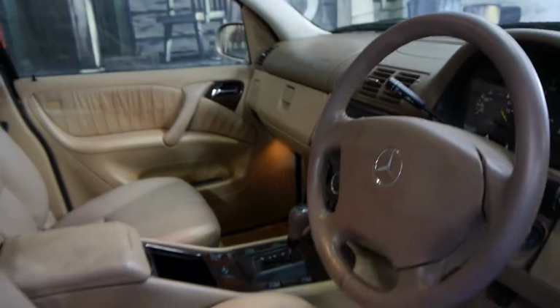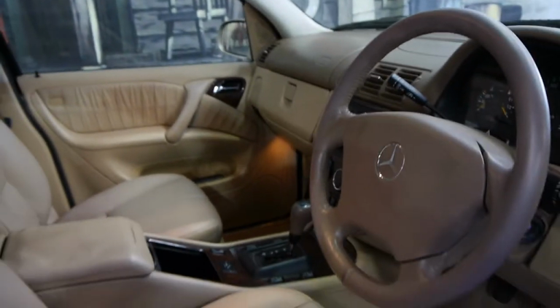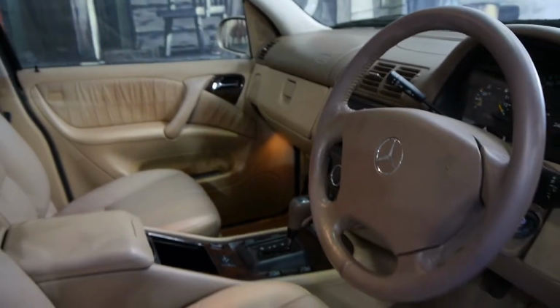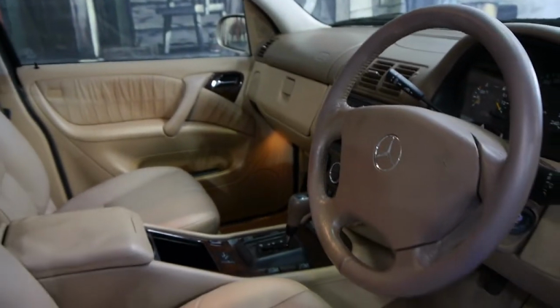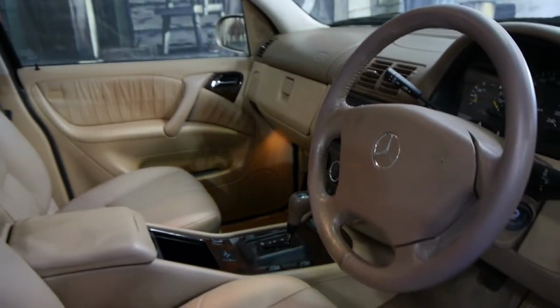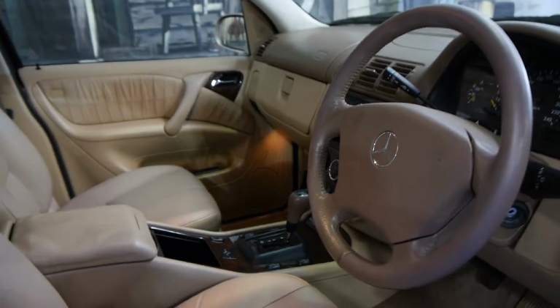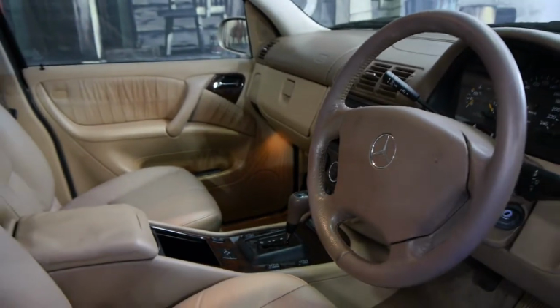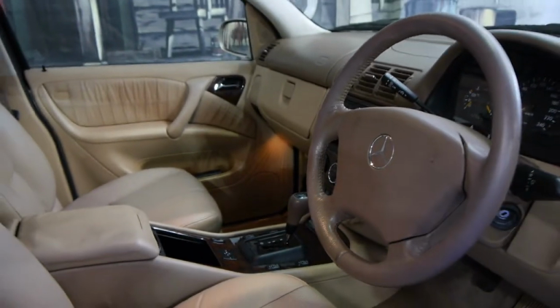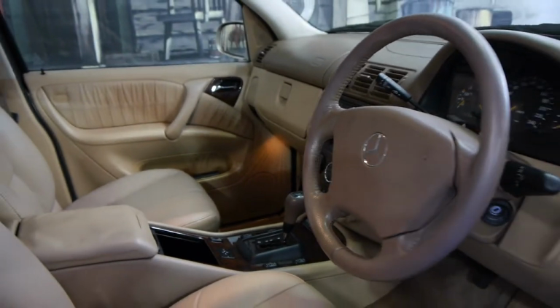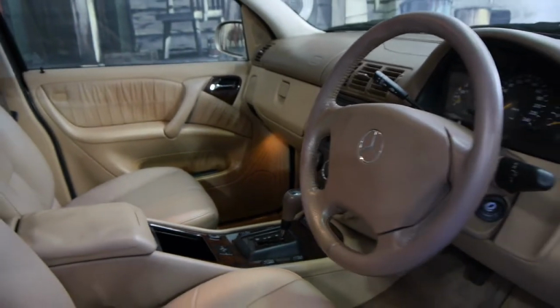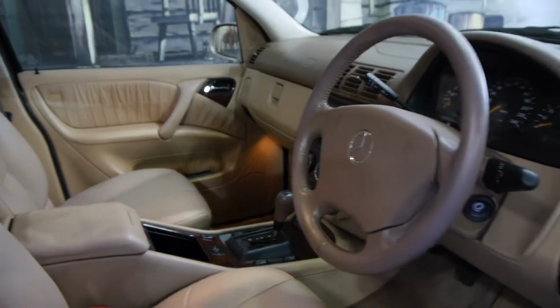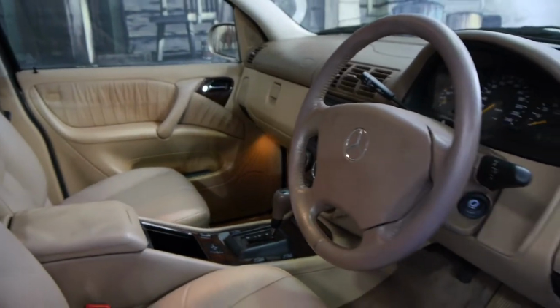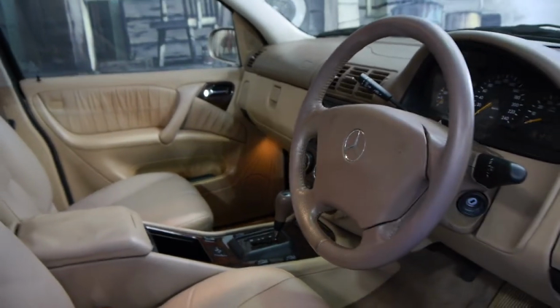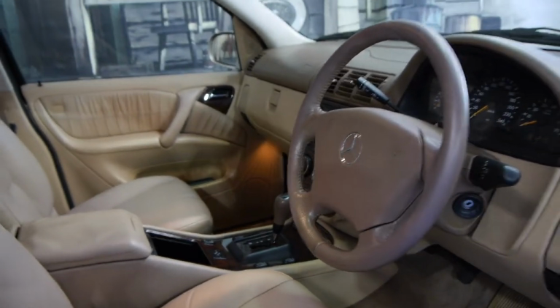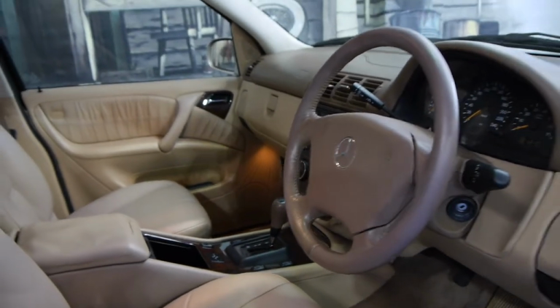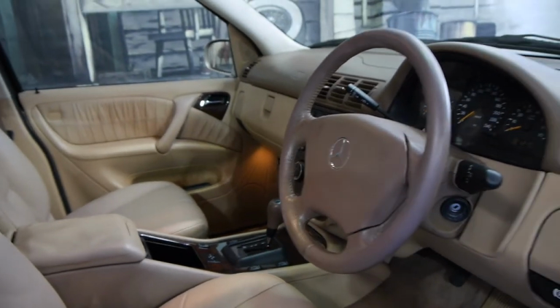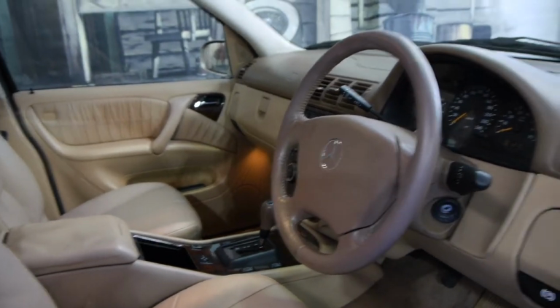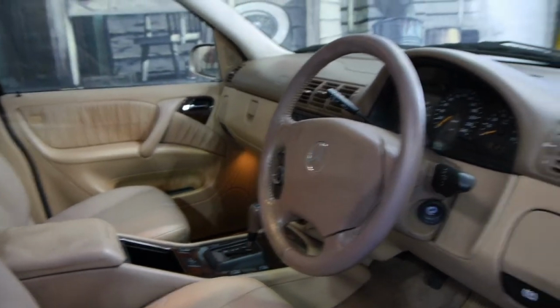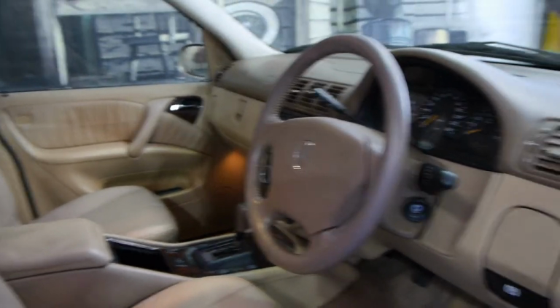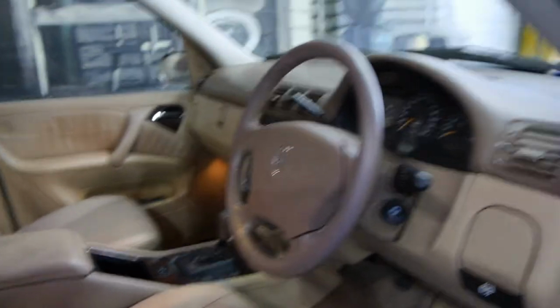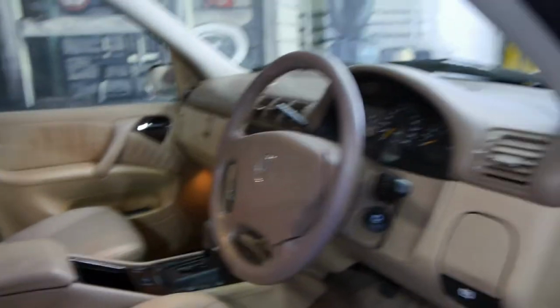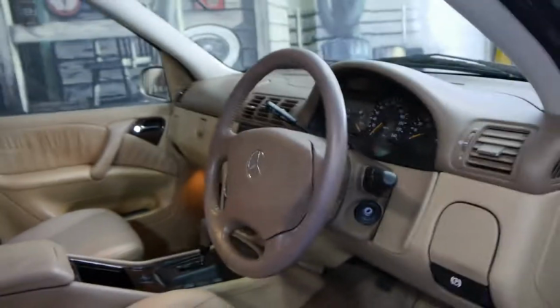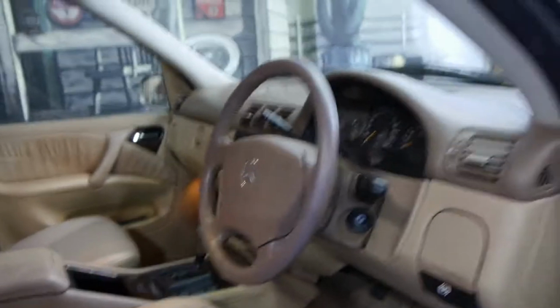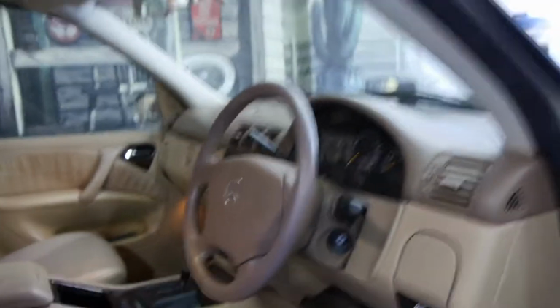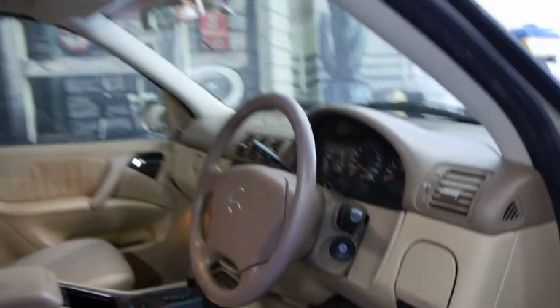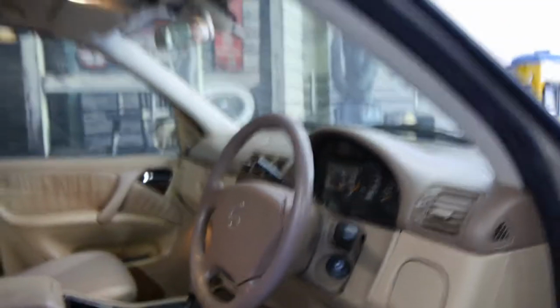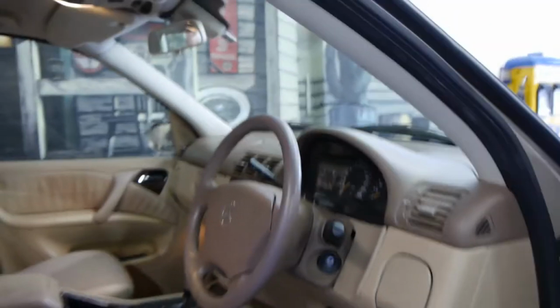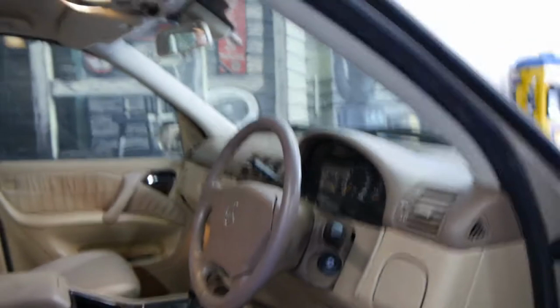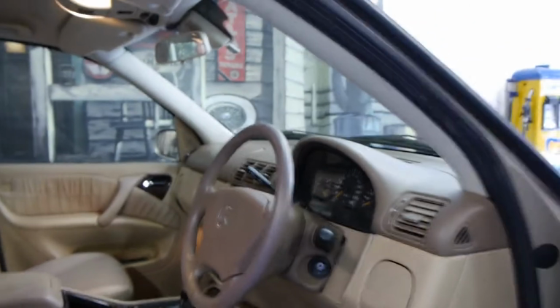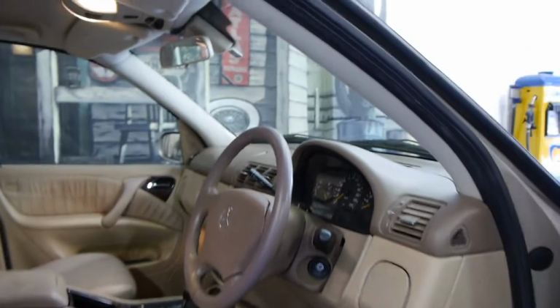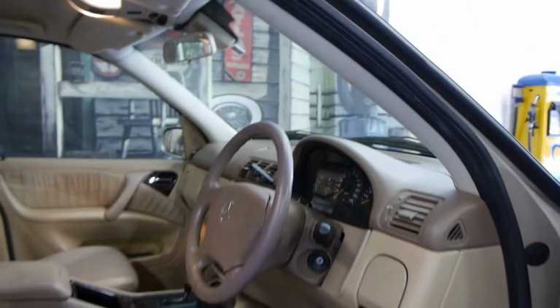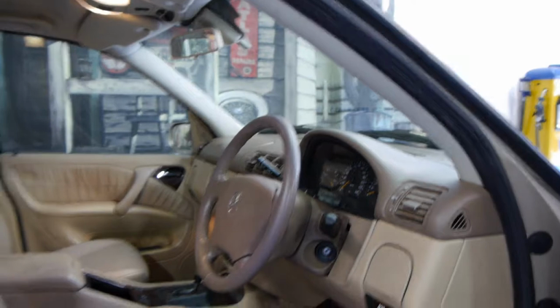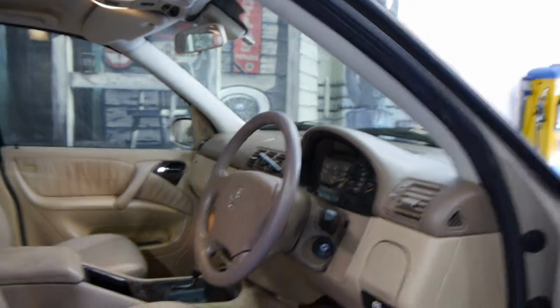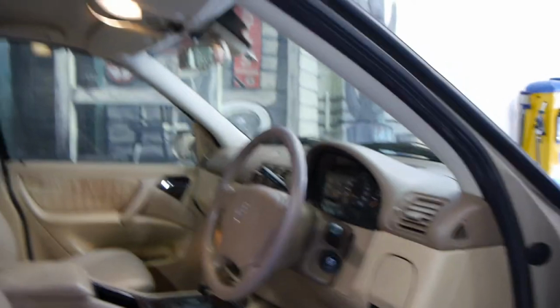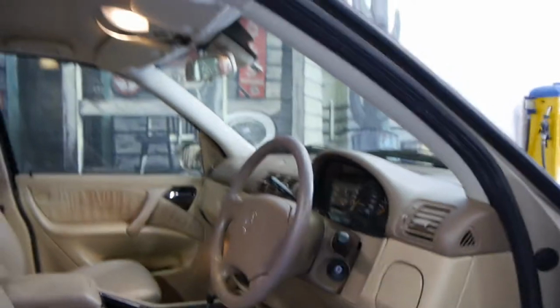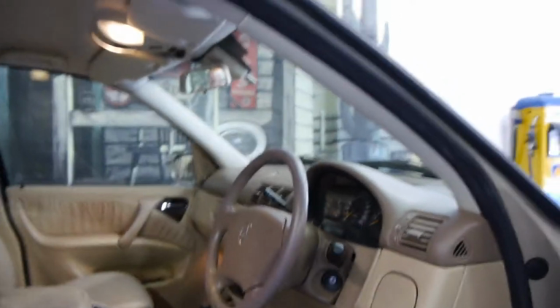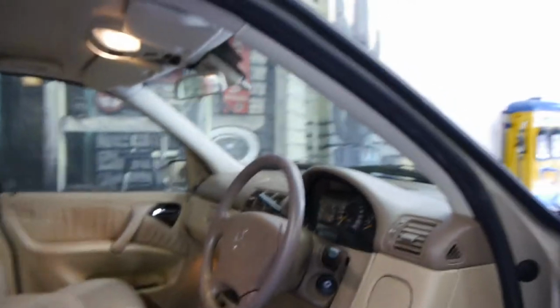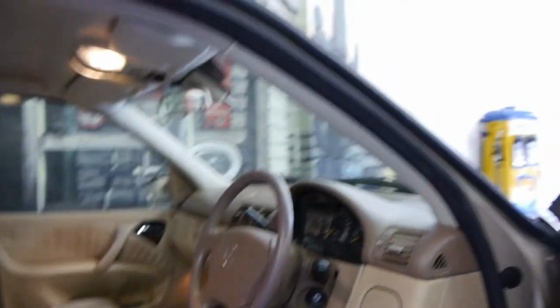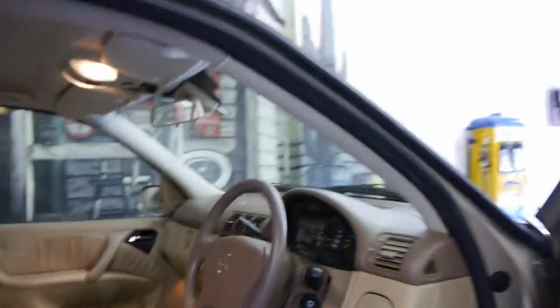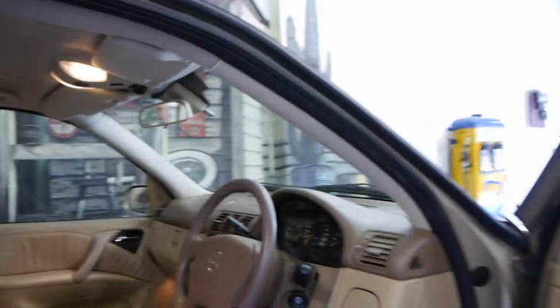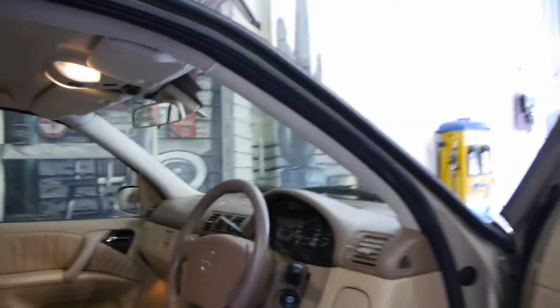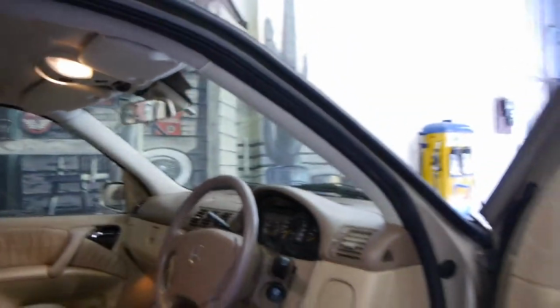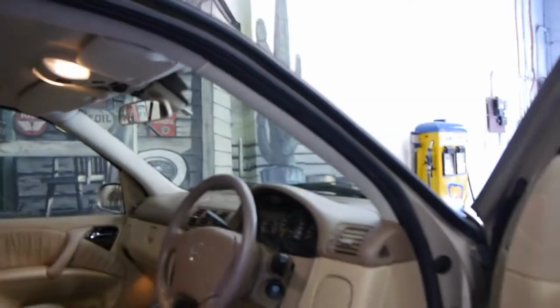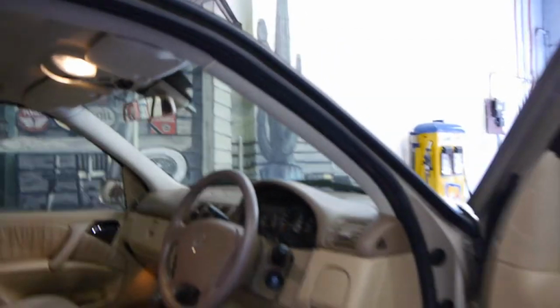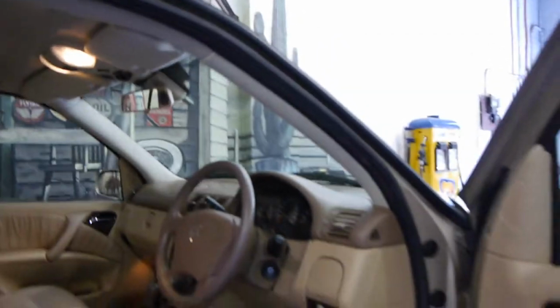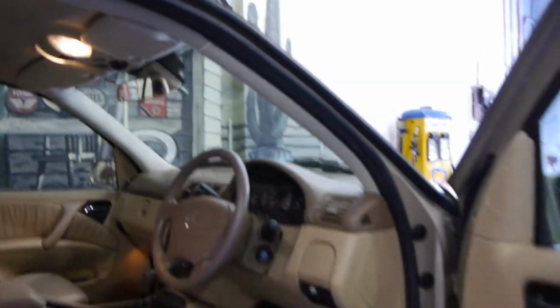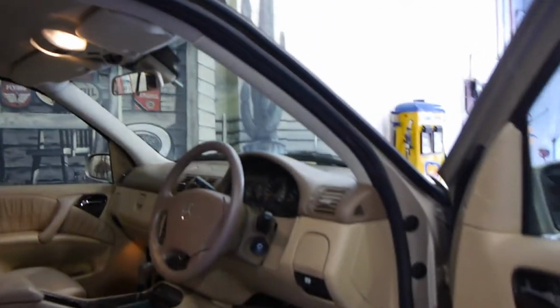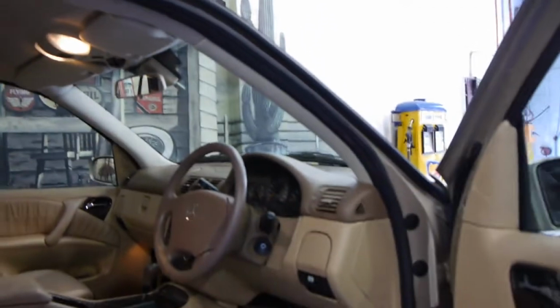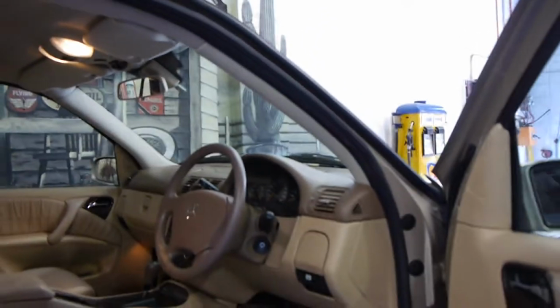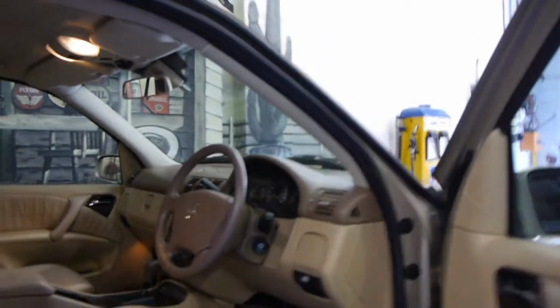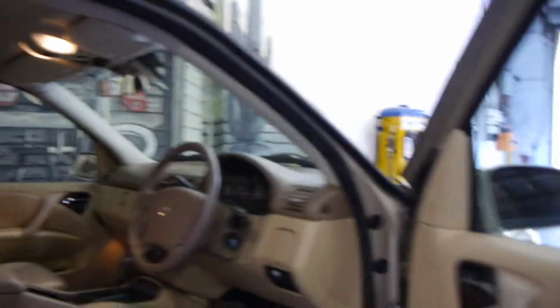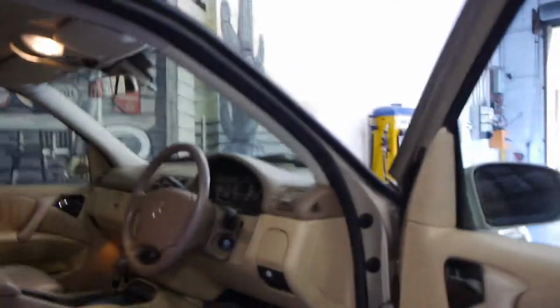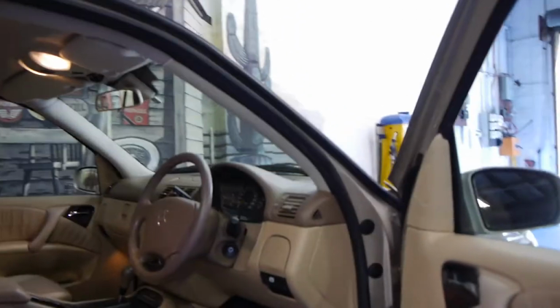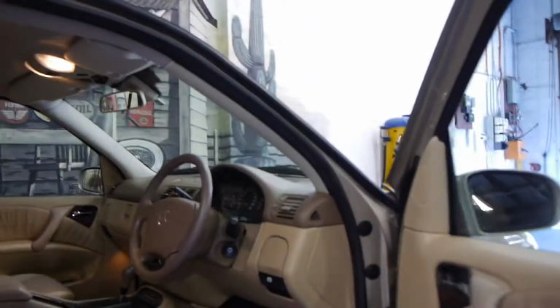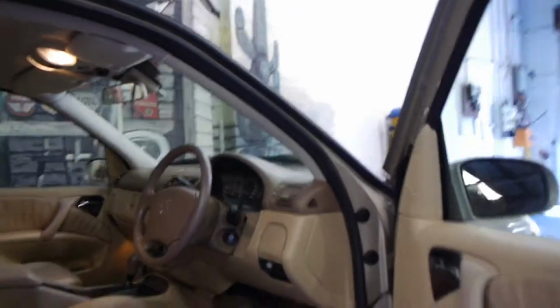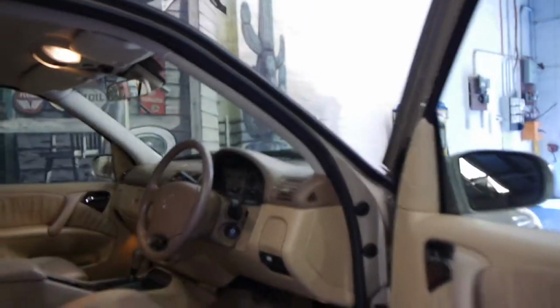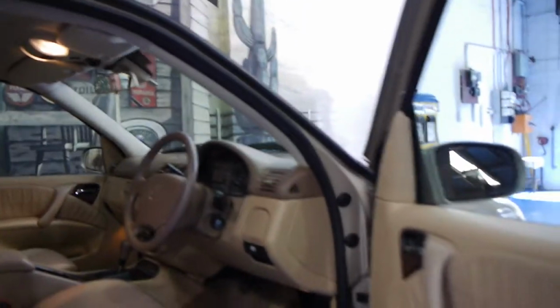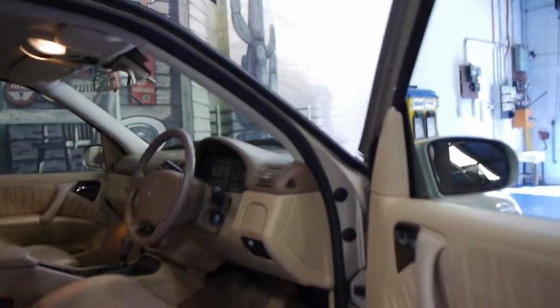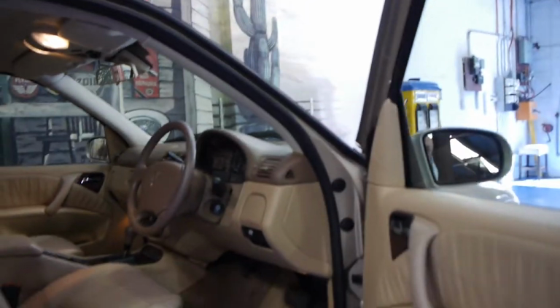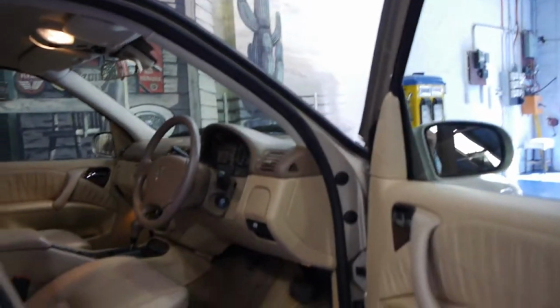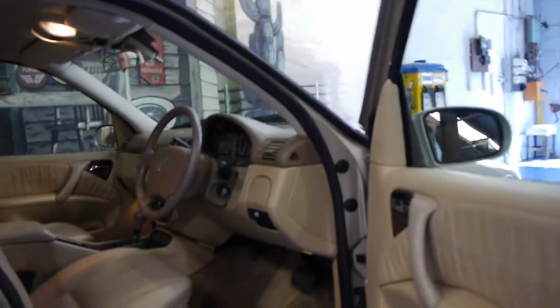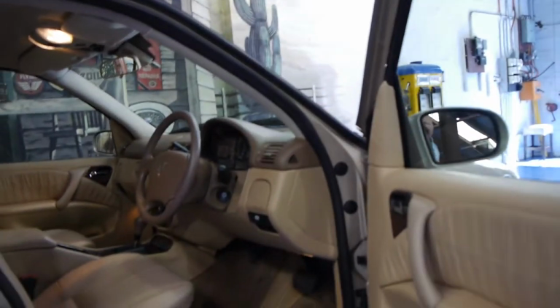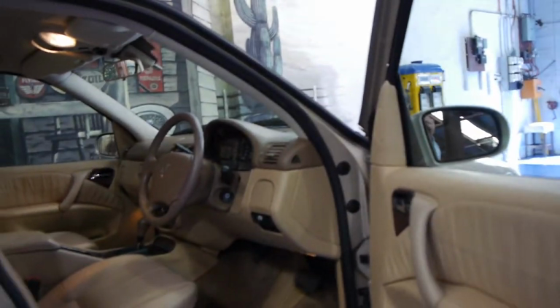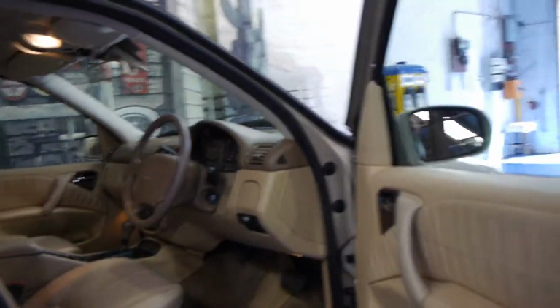It's got the Tiptronic gearbox, automatic lights, automatic wipers, and cruise control.